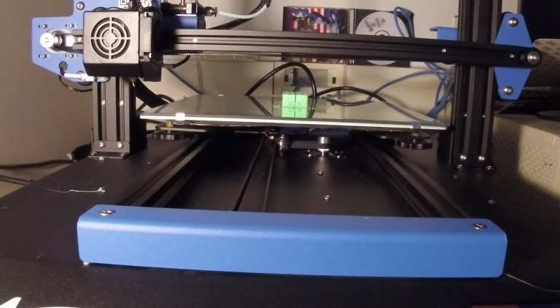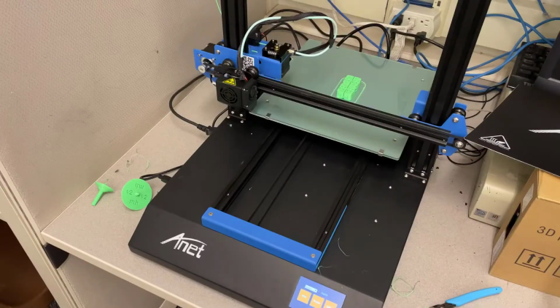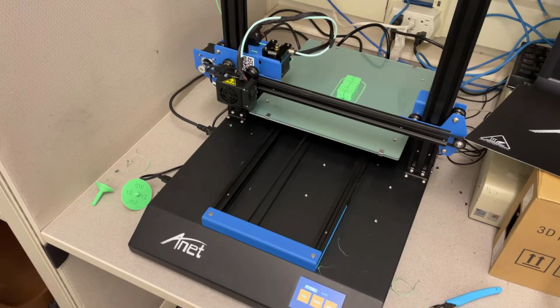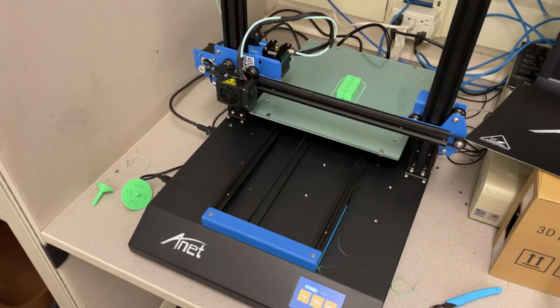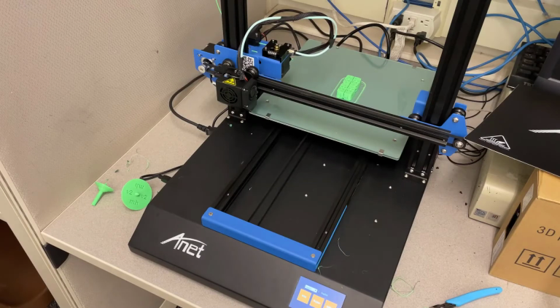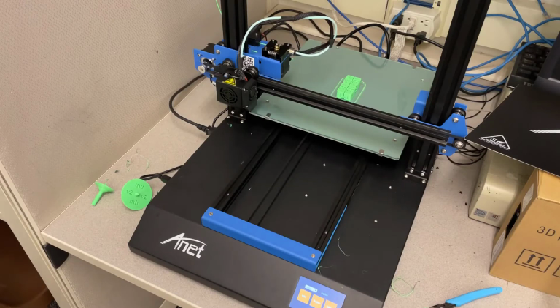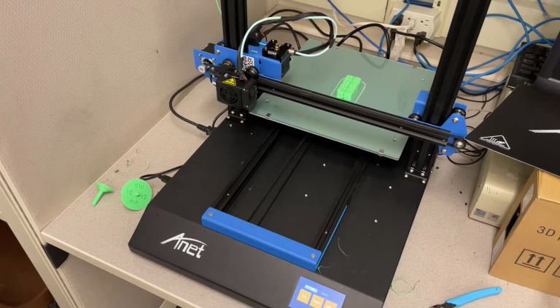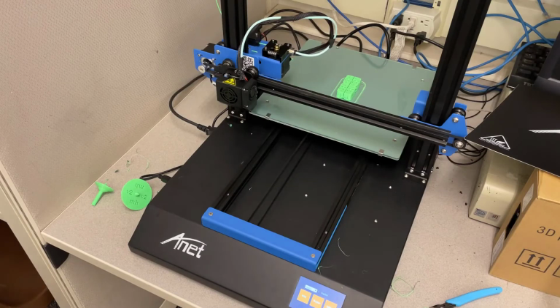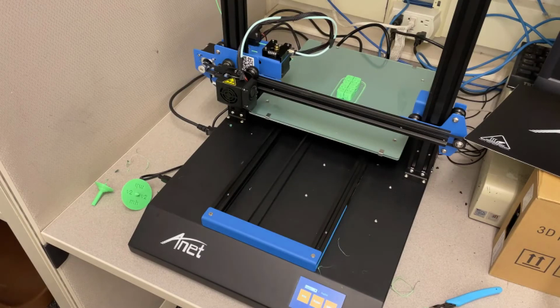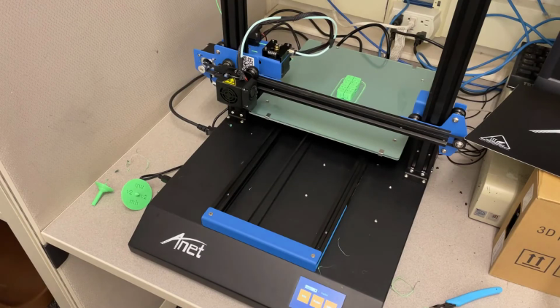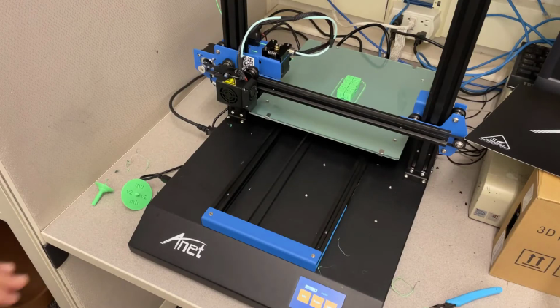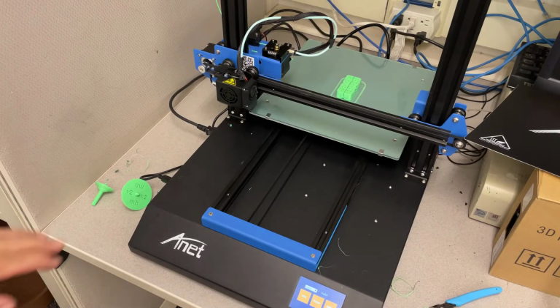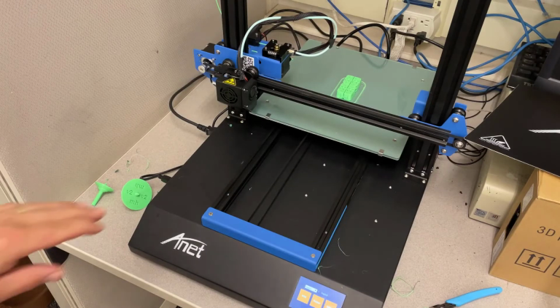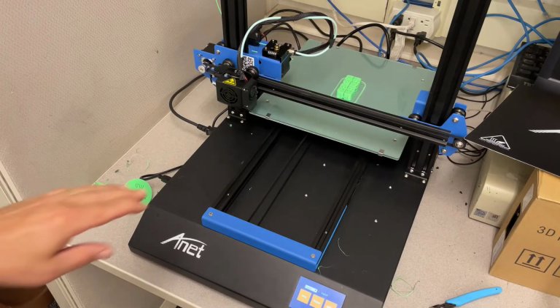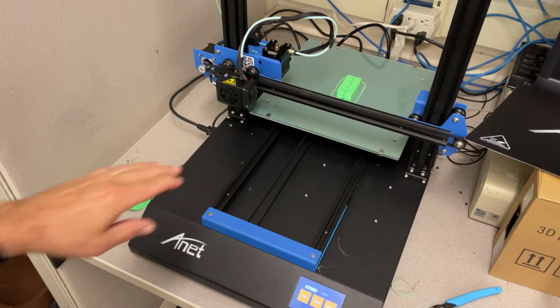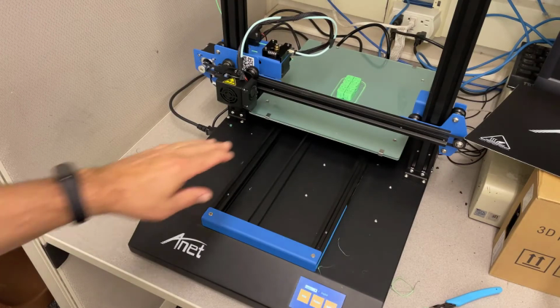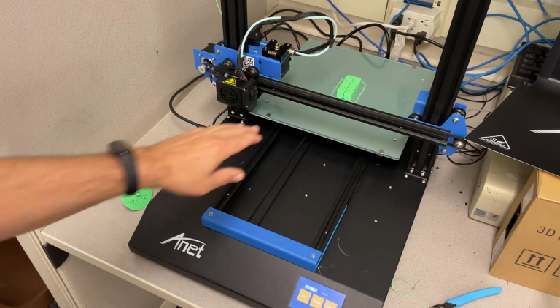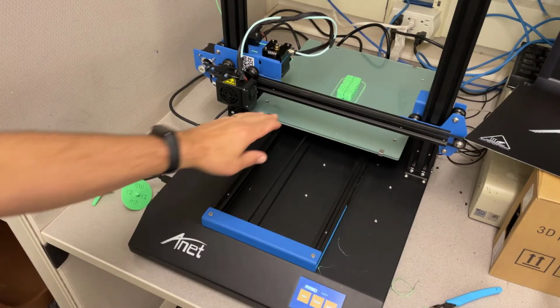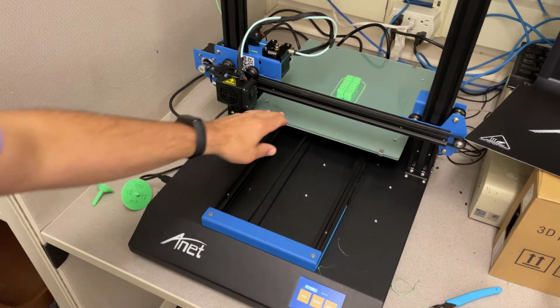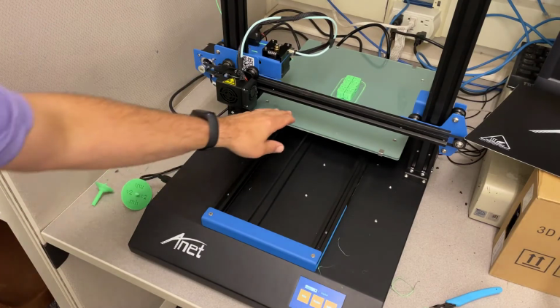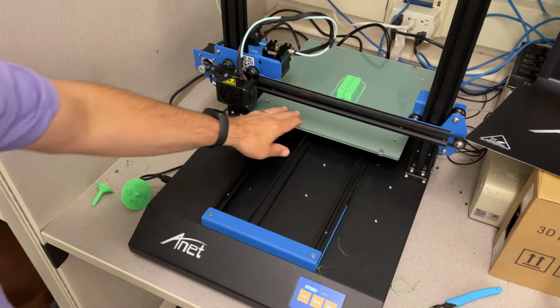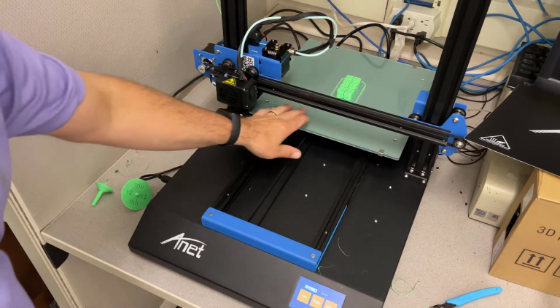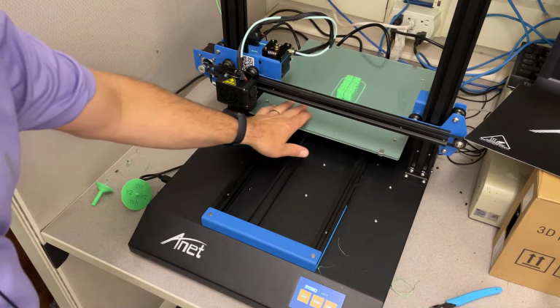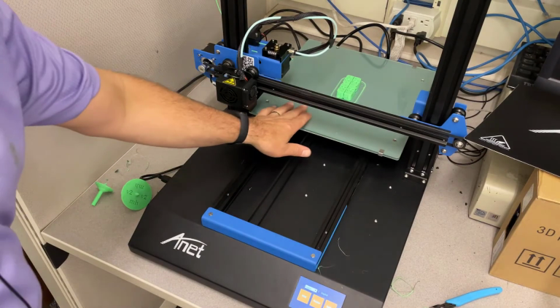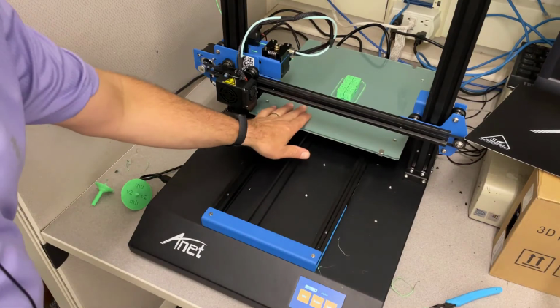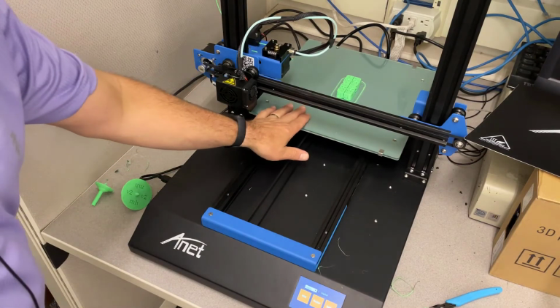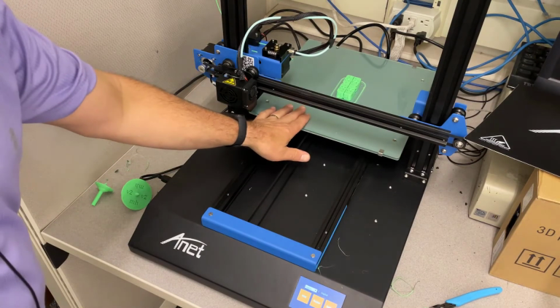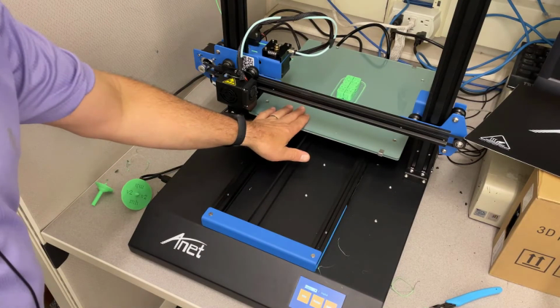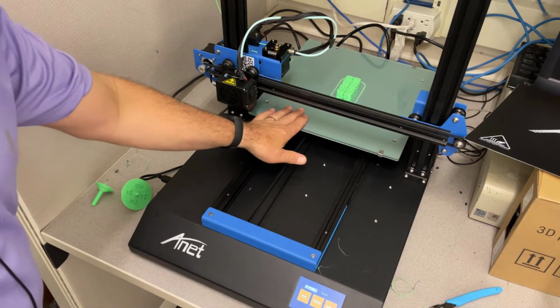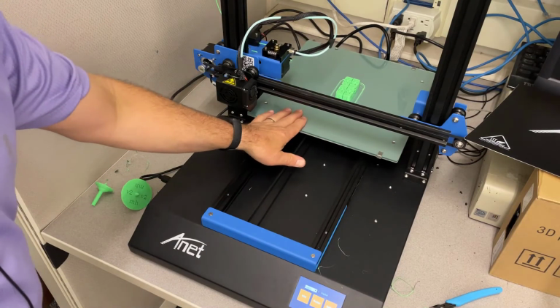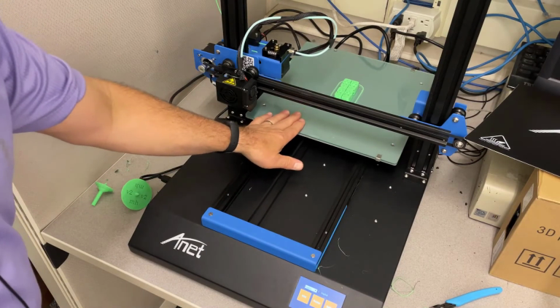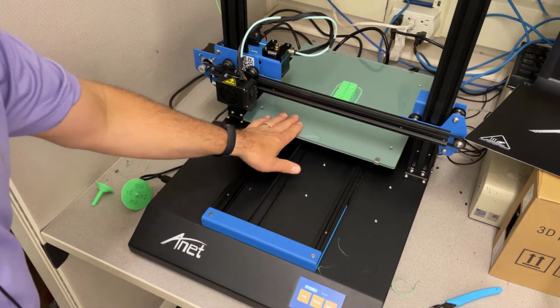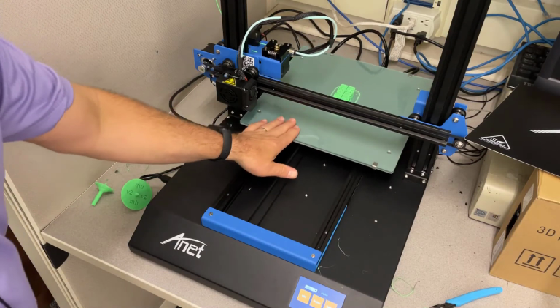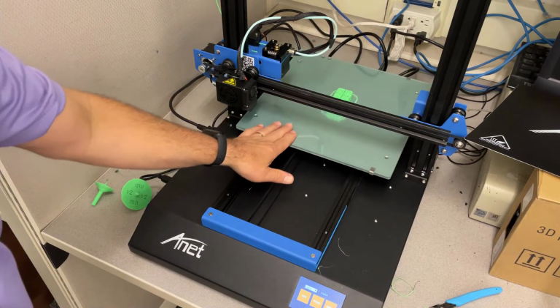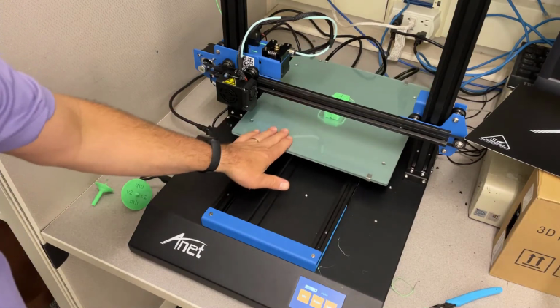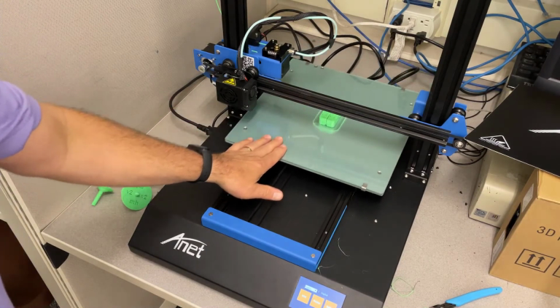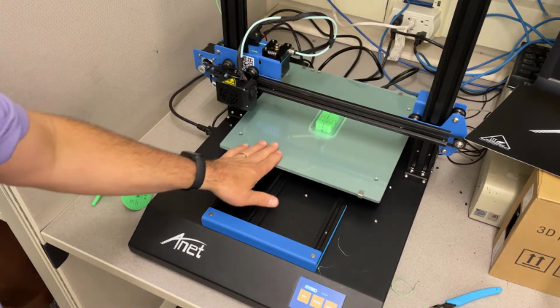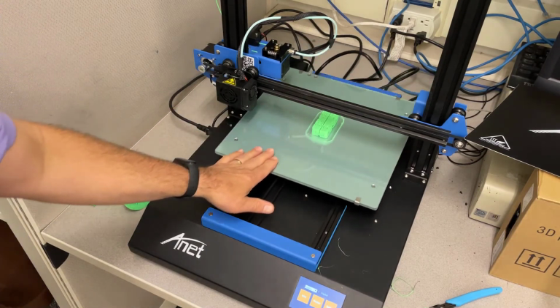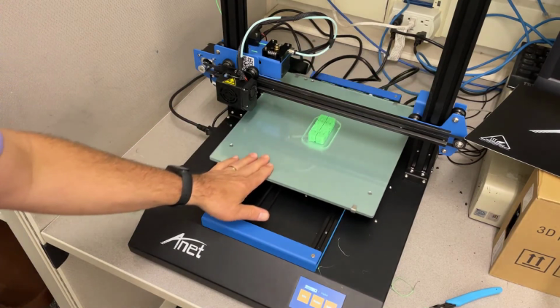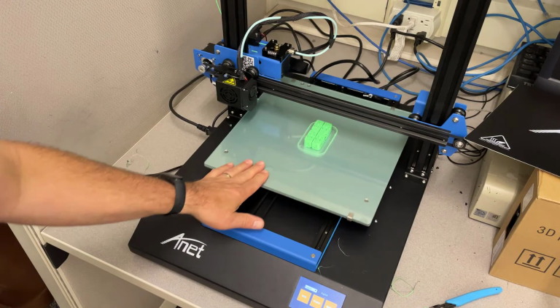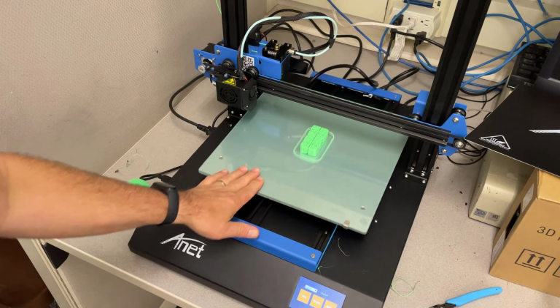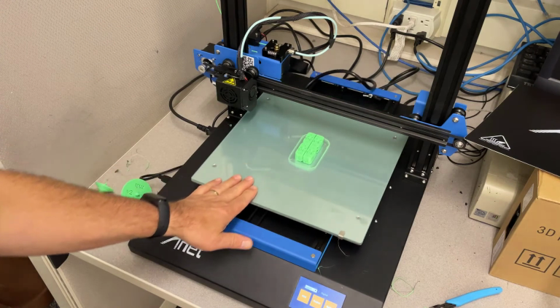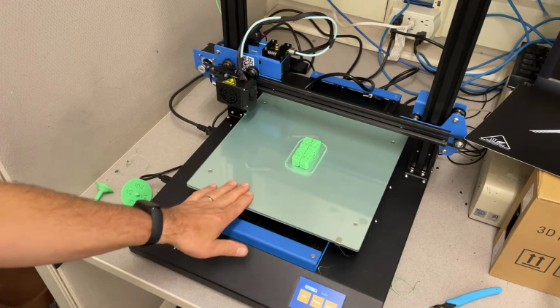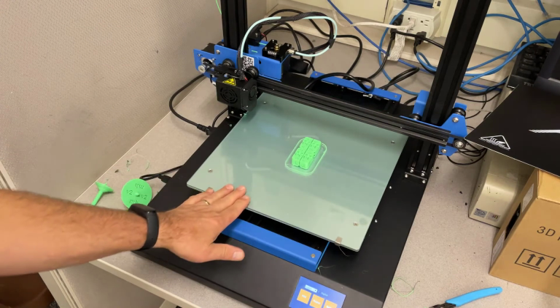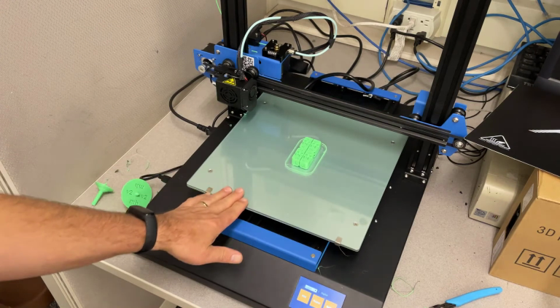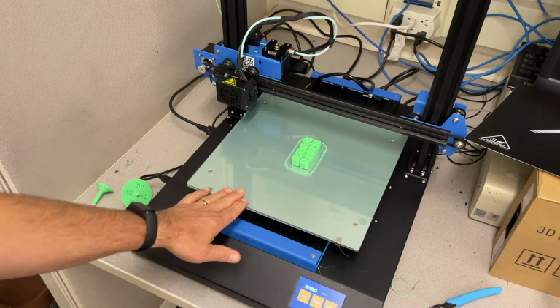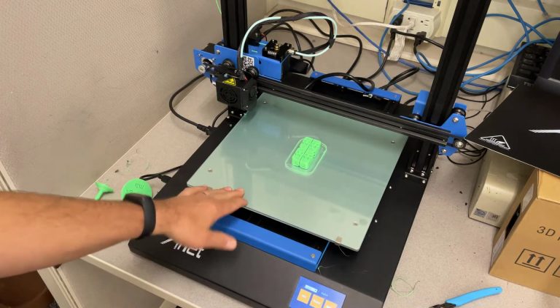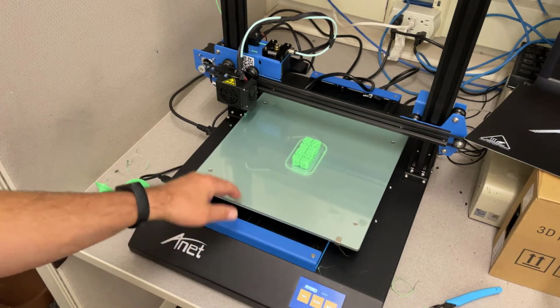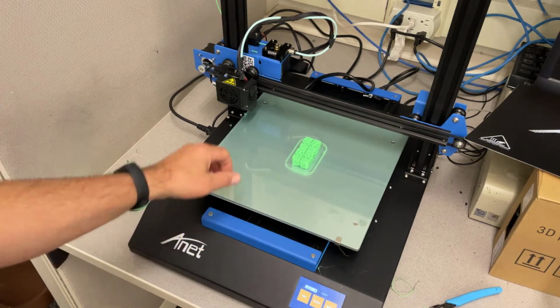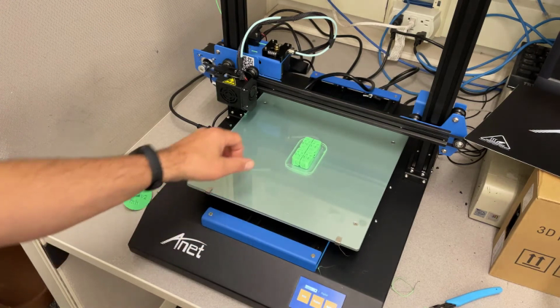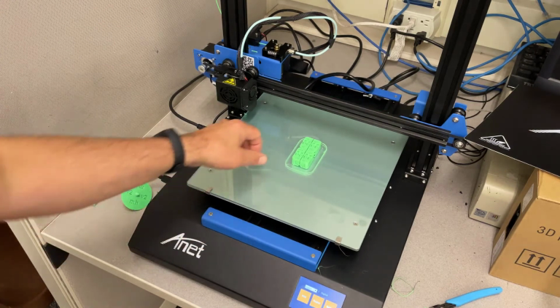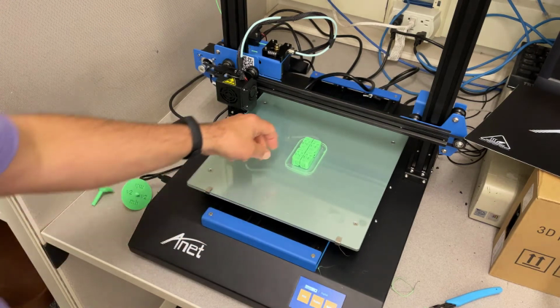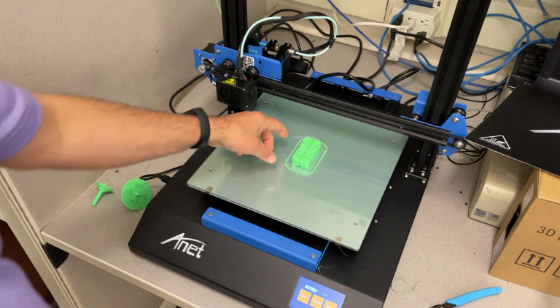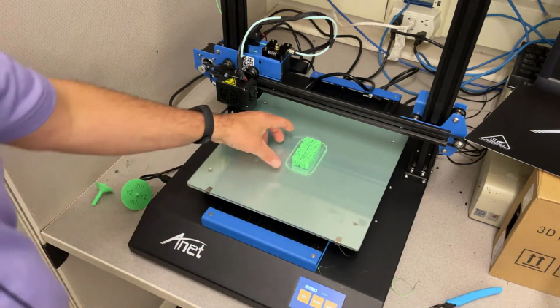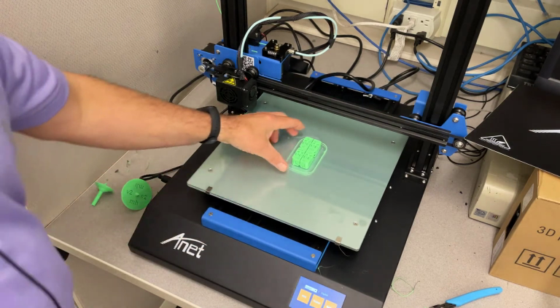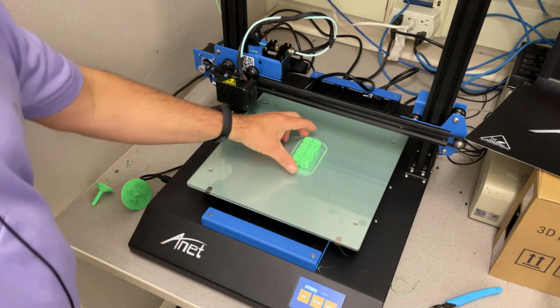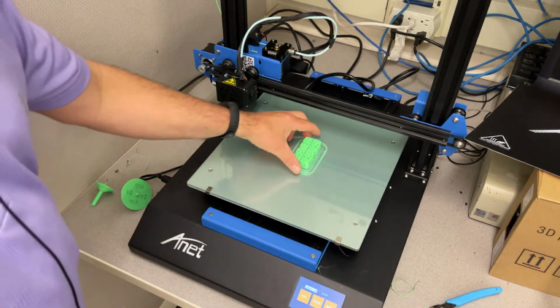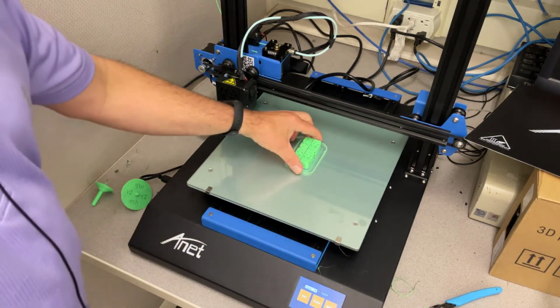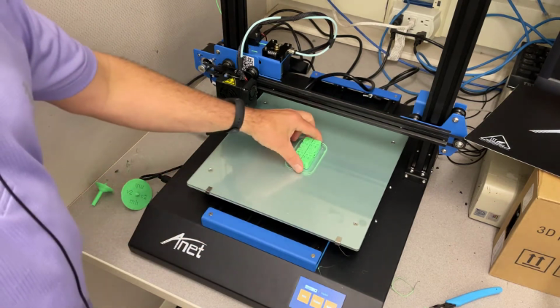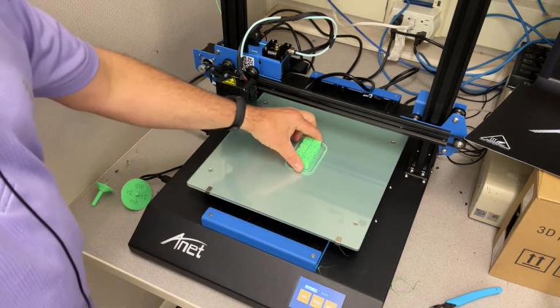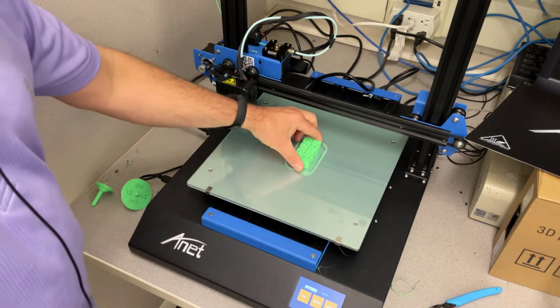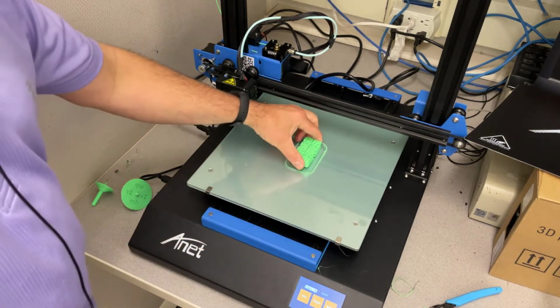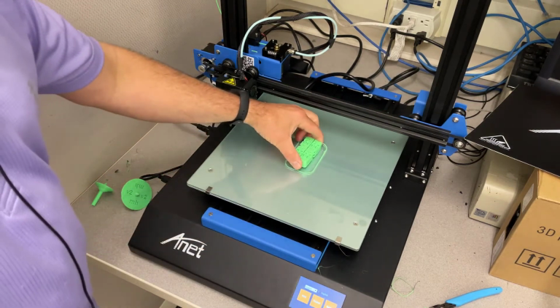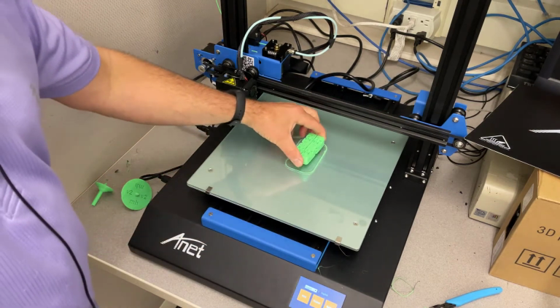All righty friends, we have got a finished print. Let's pull it off the printer and see how well it works.